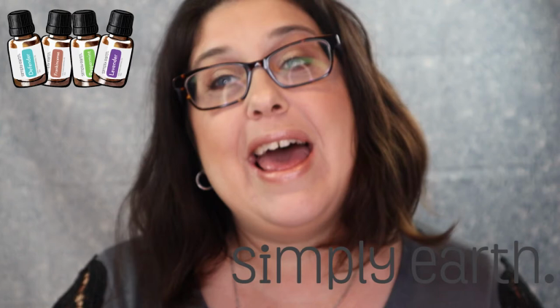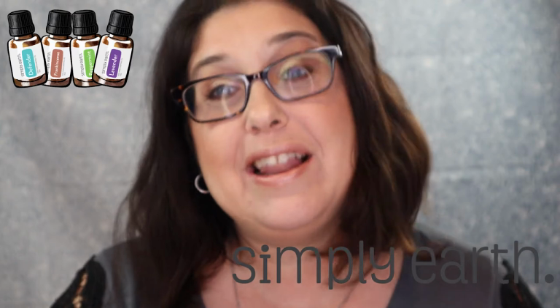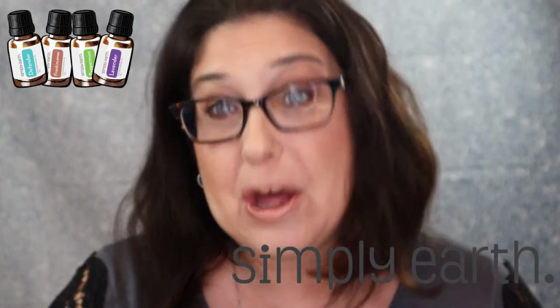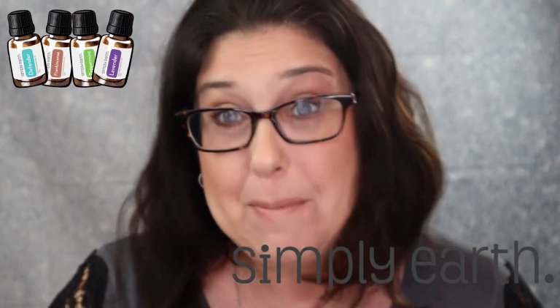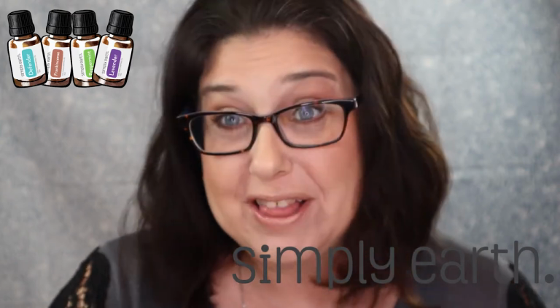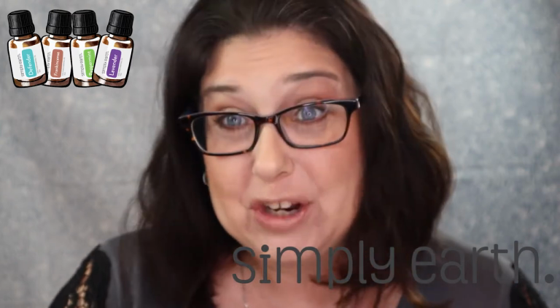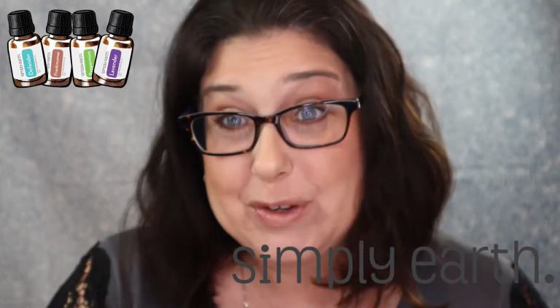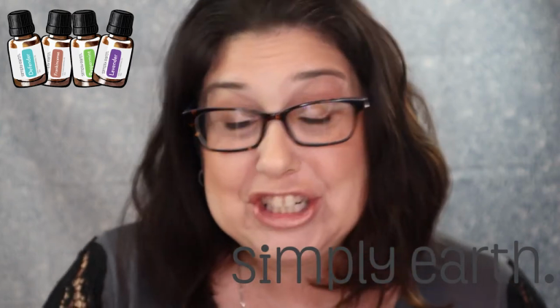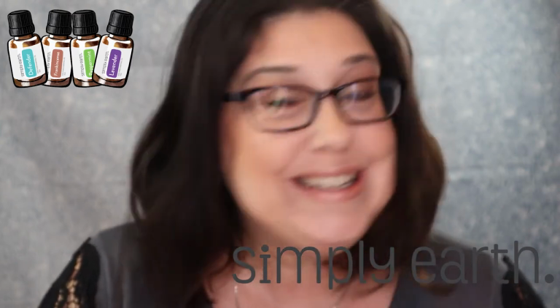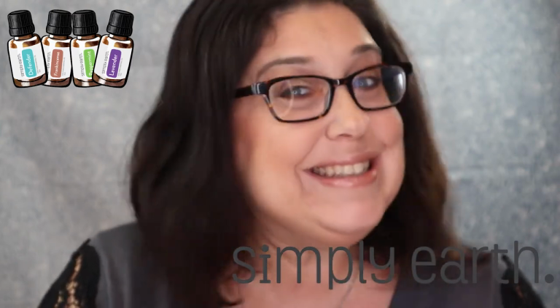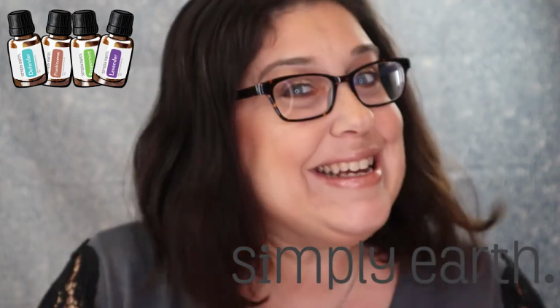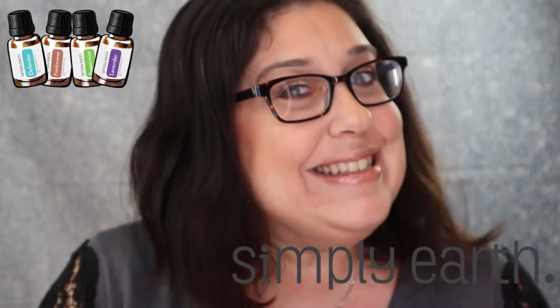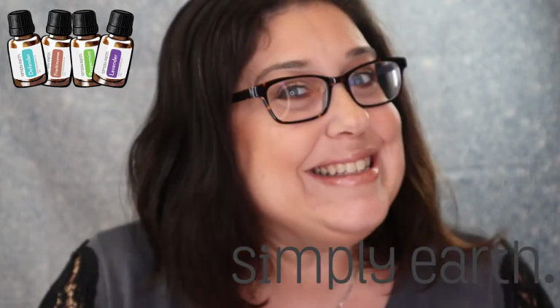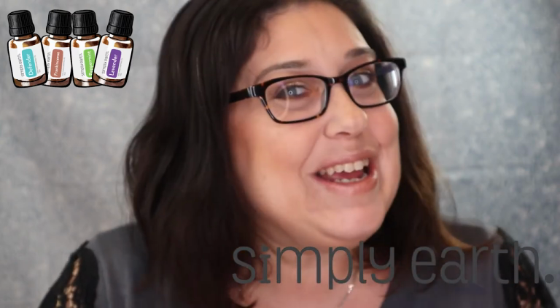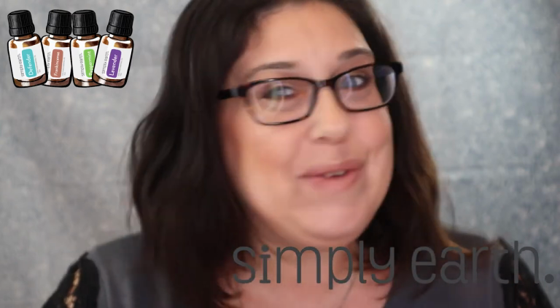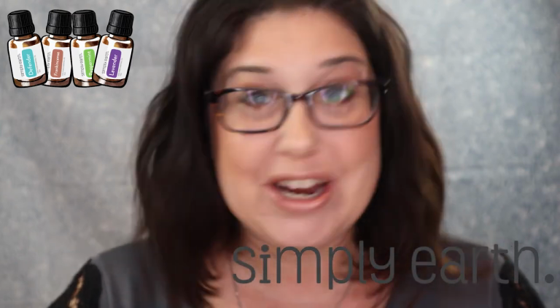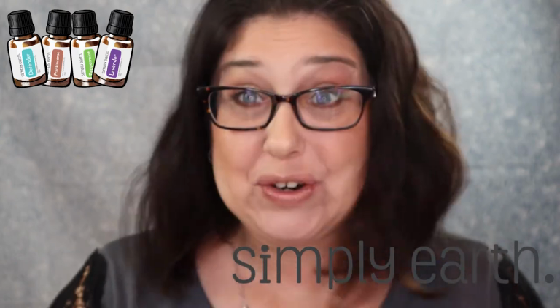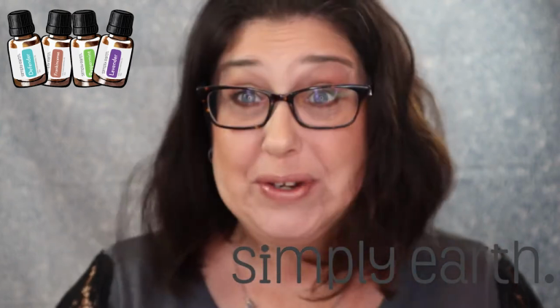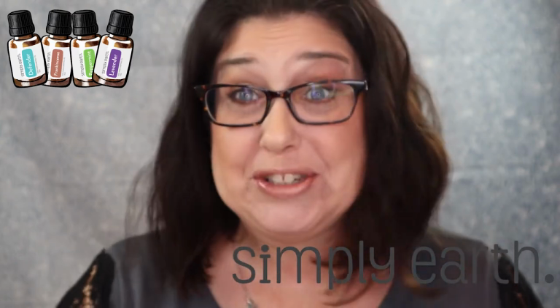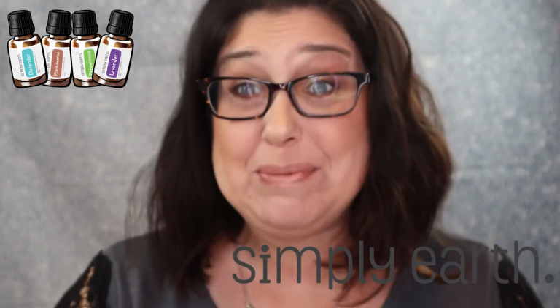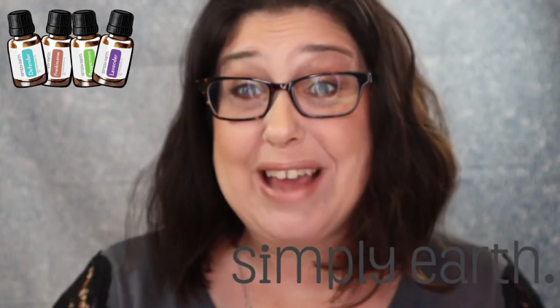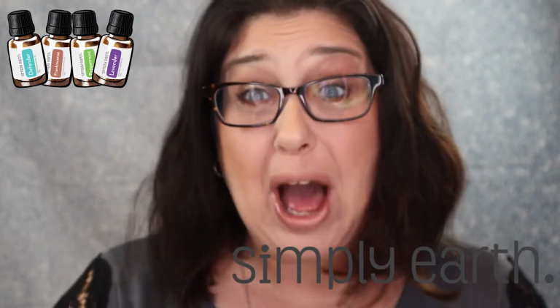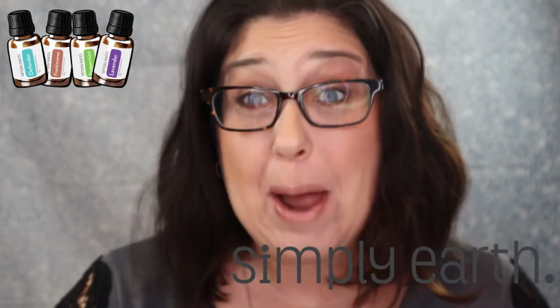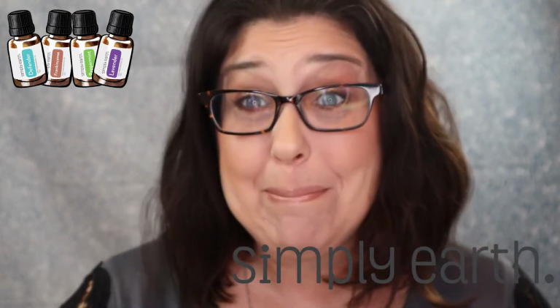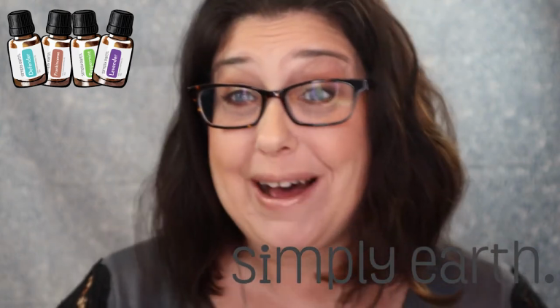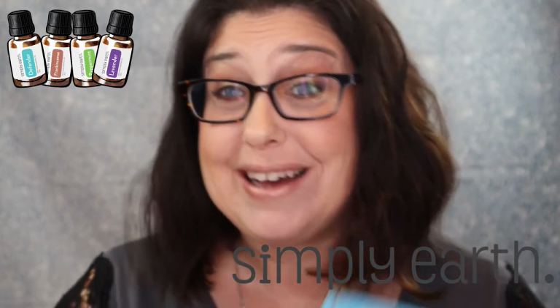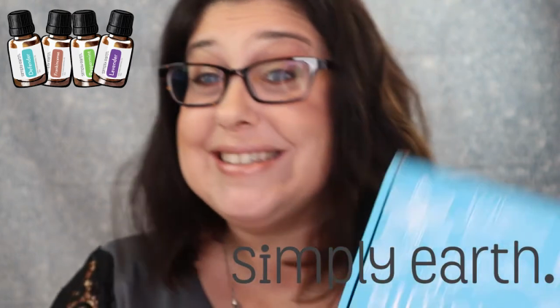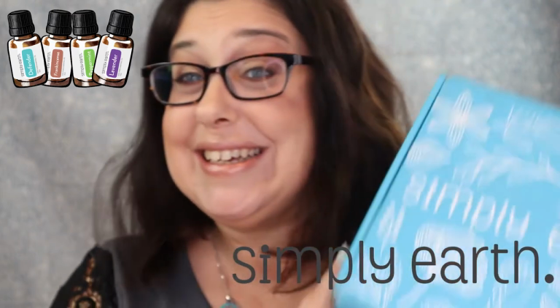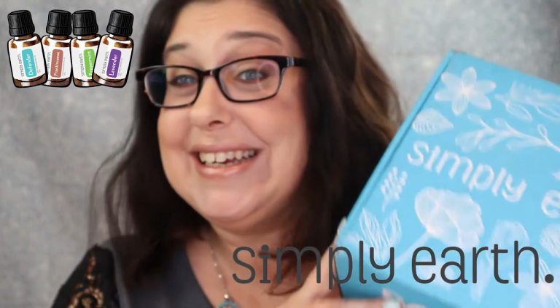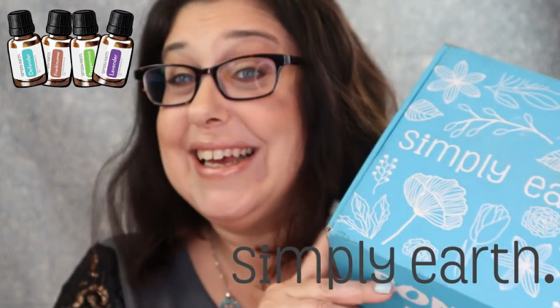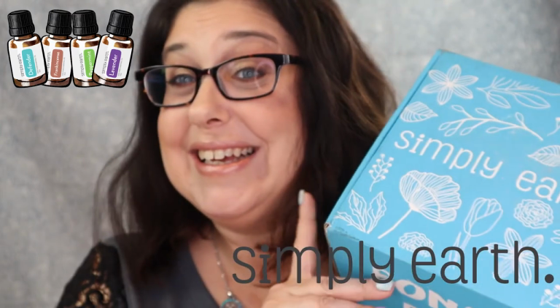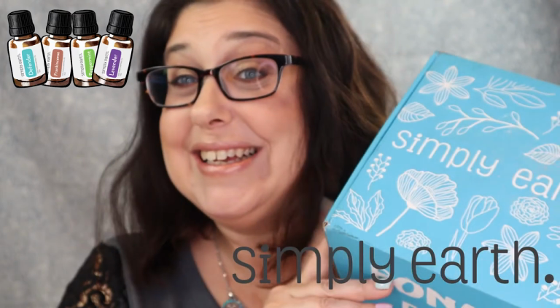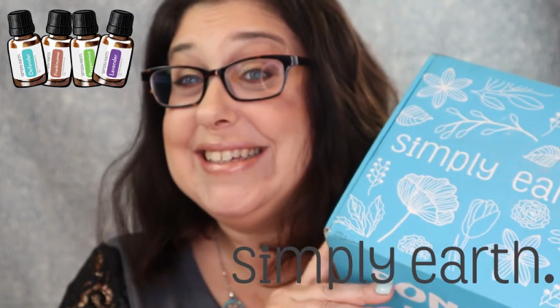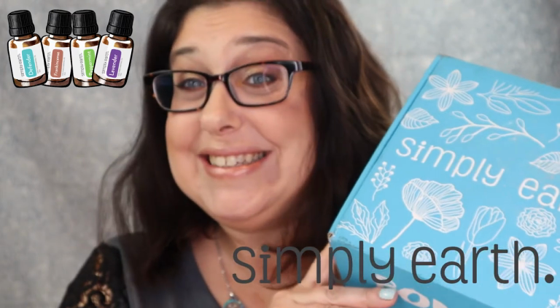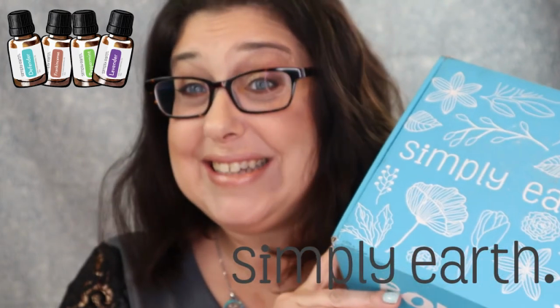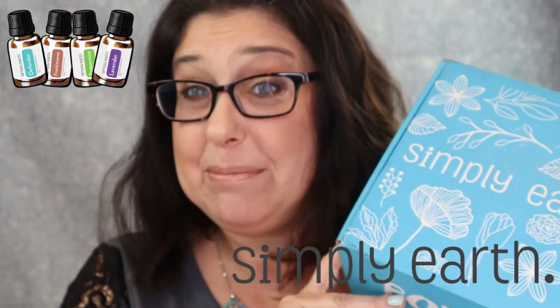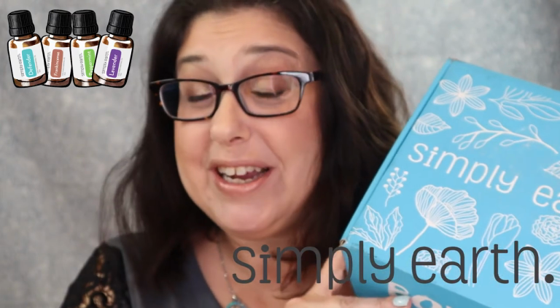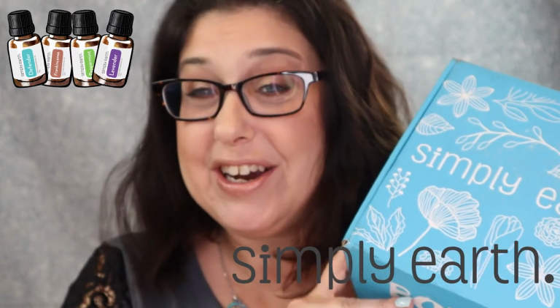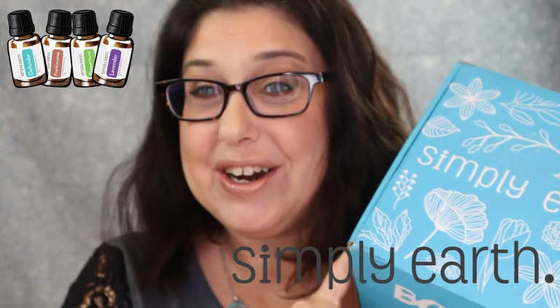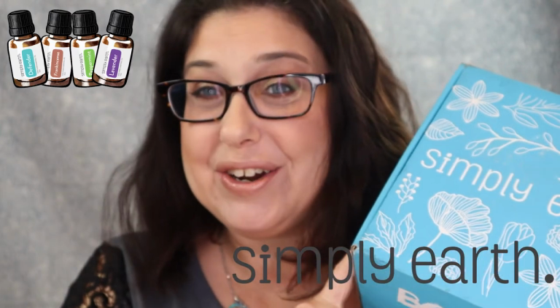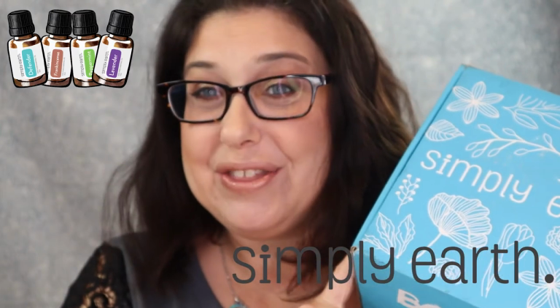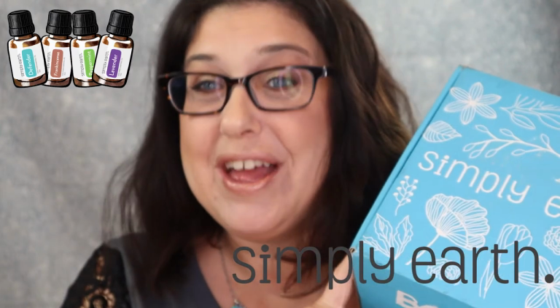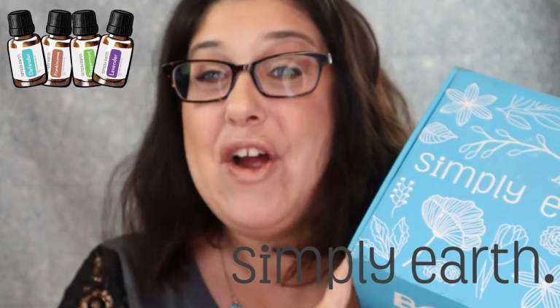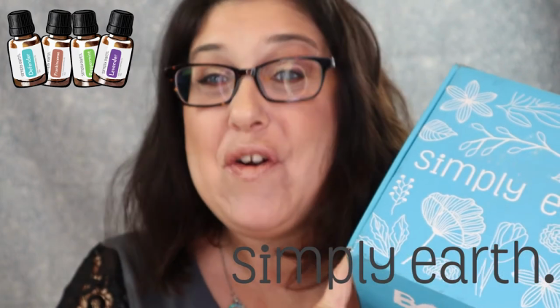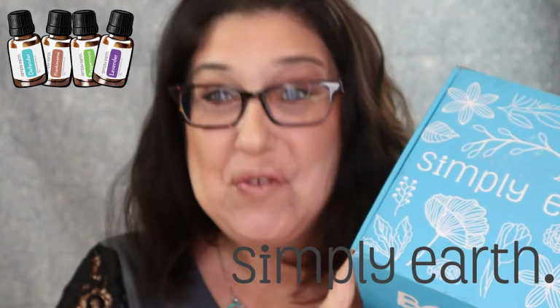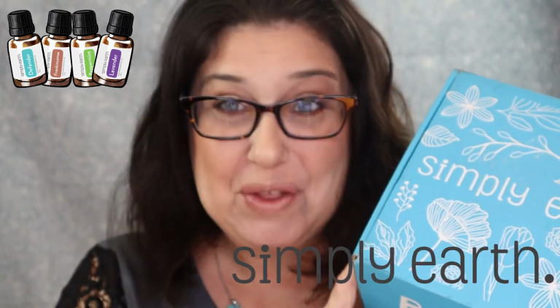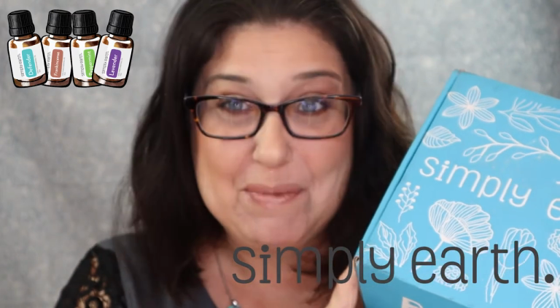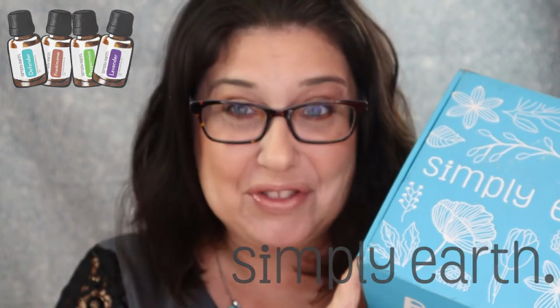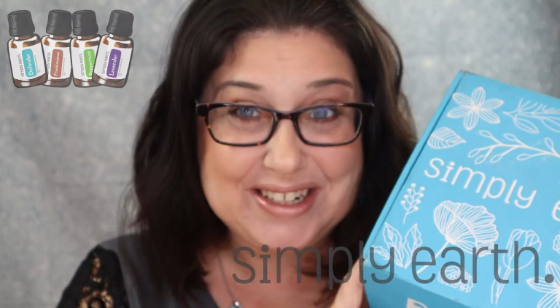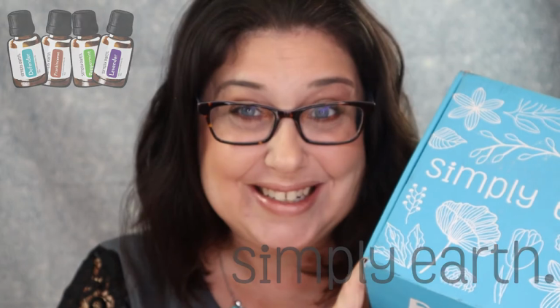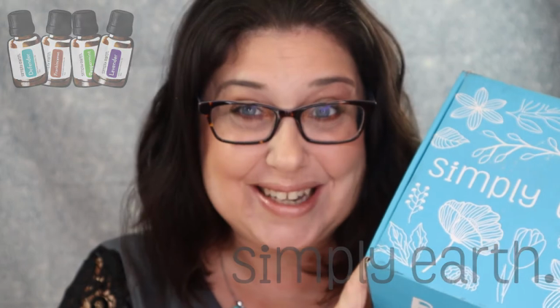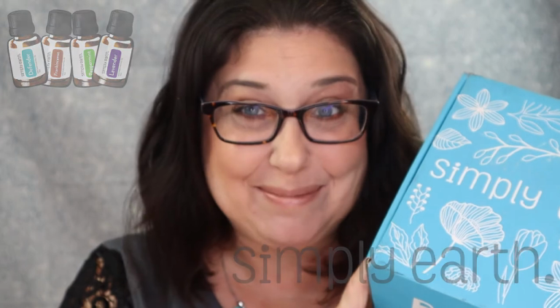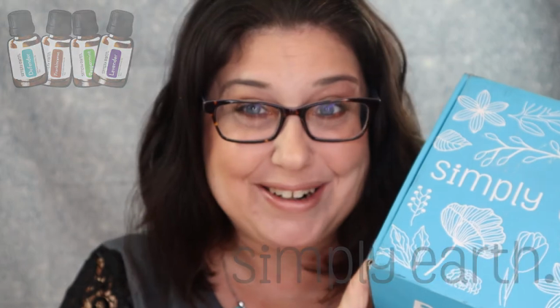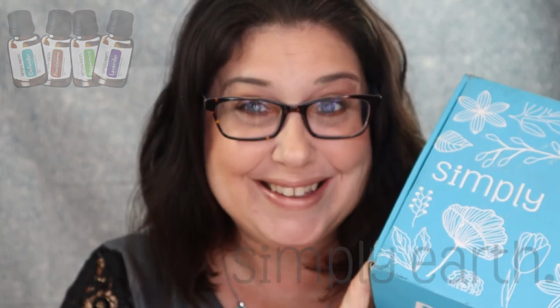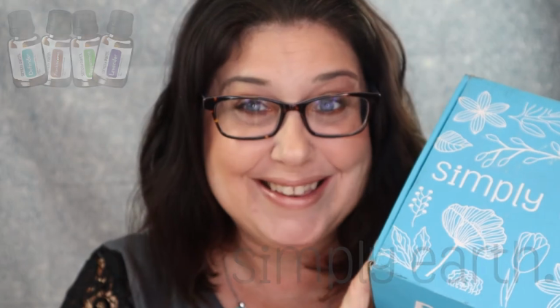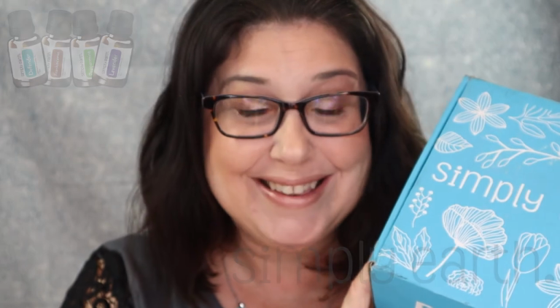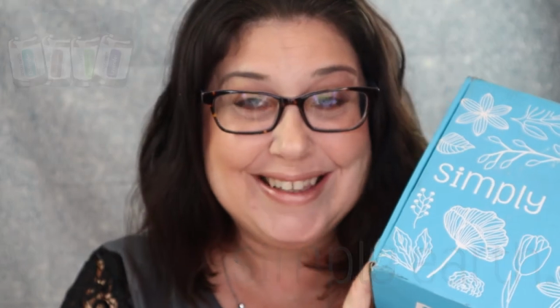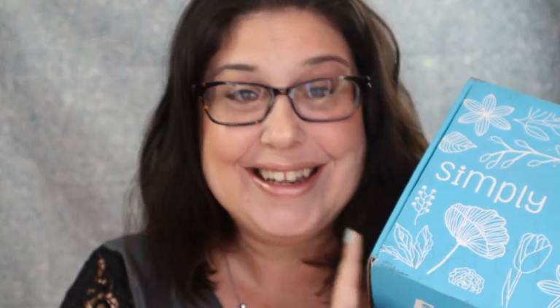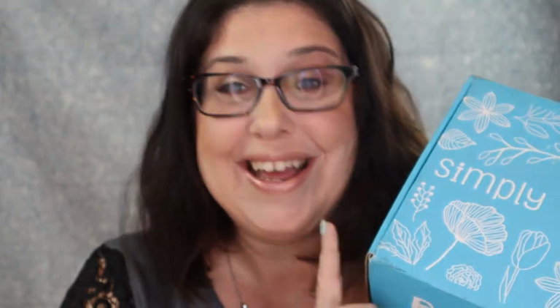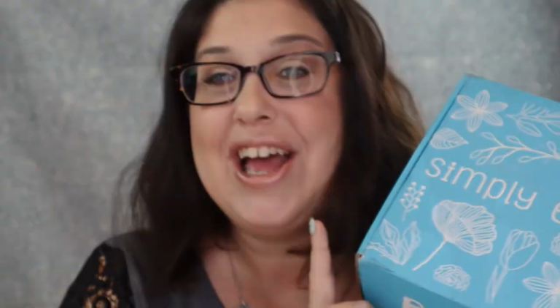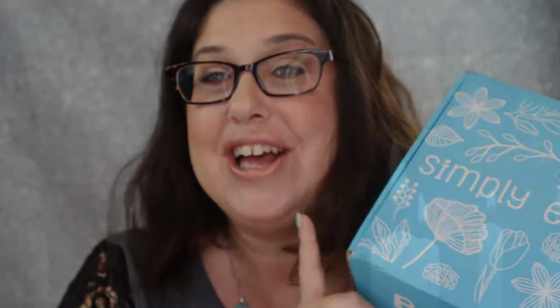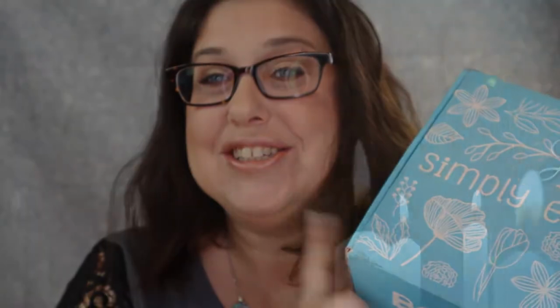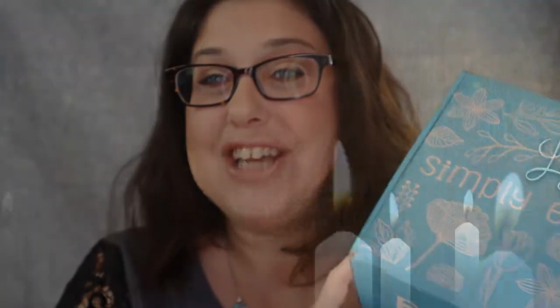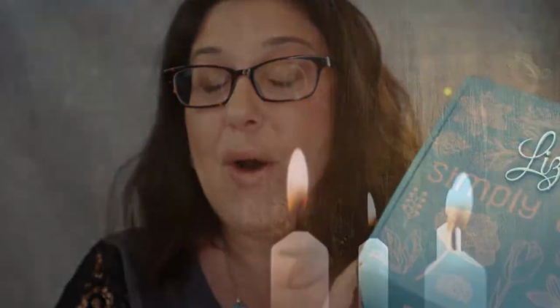Hello my little witchlings! Today we are going to be unboxing Simply Earth for the month of December.